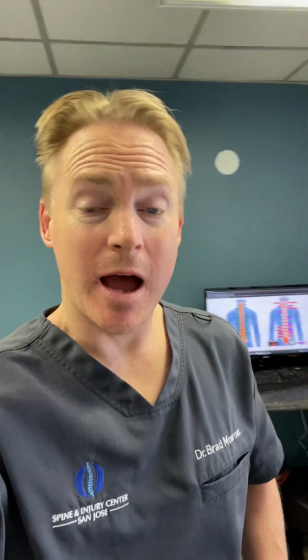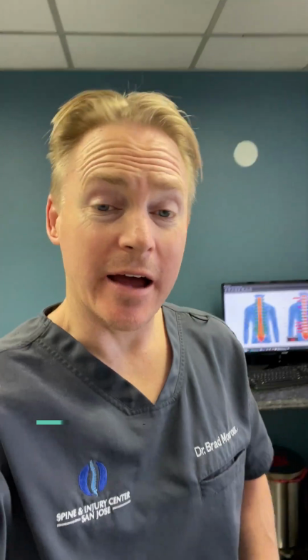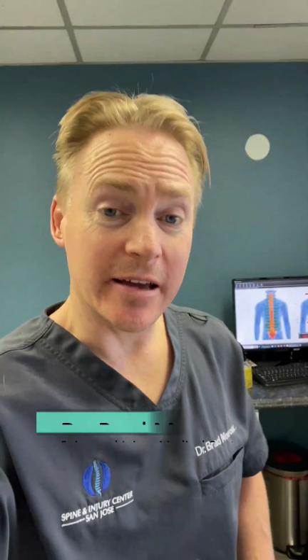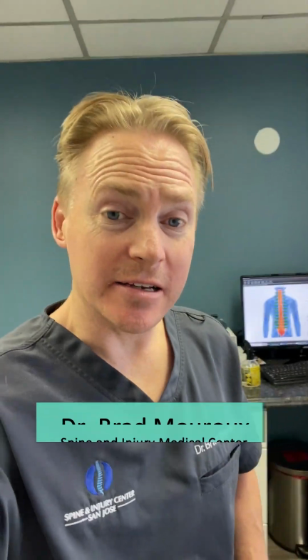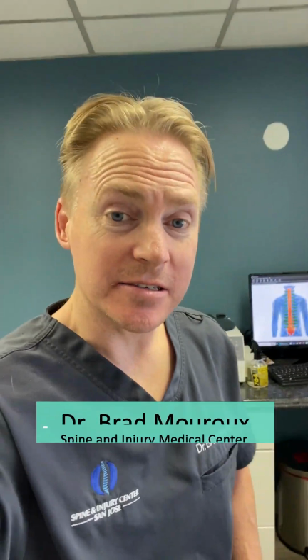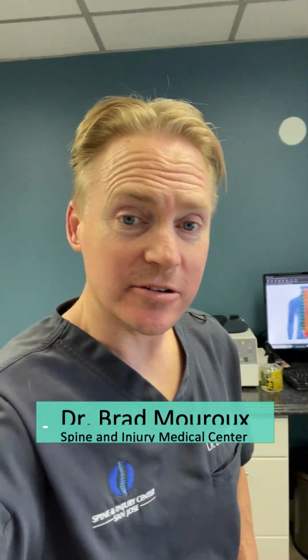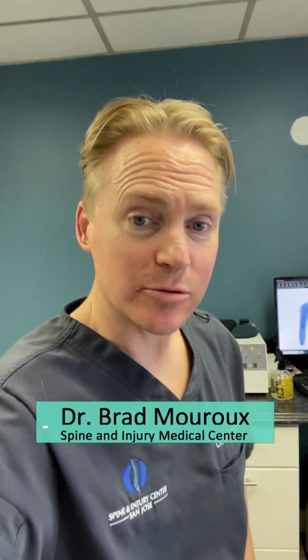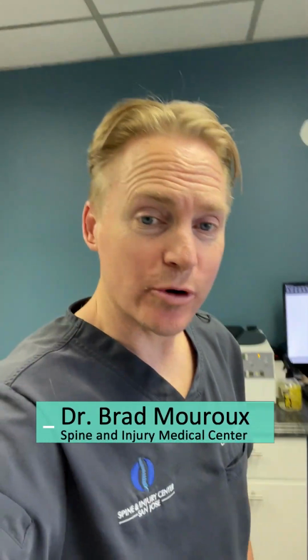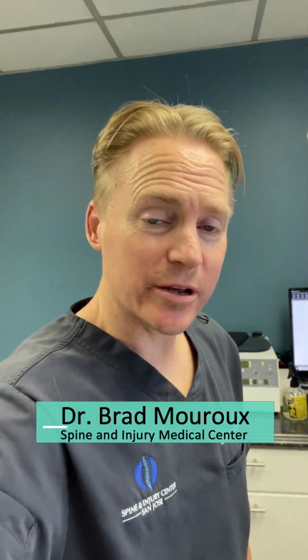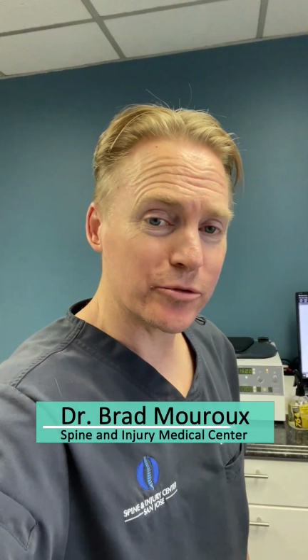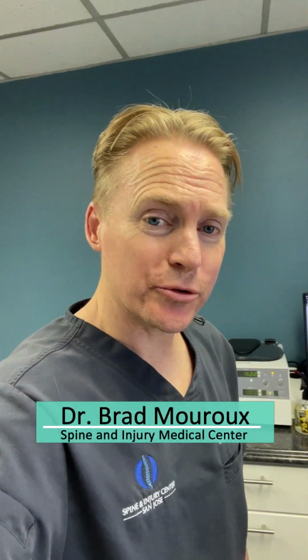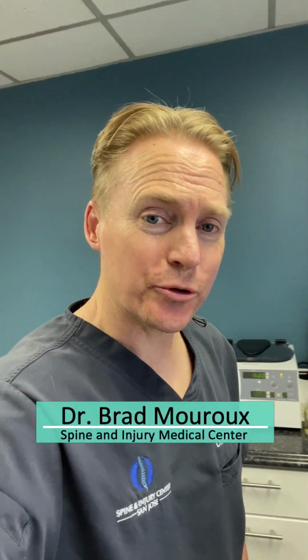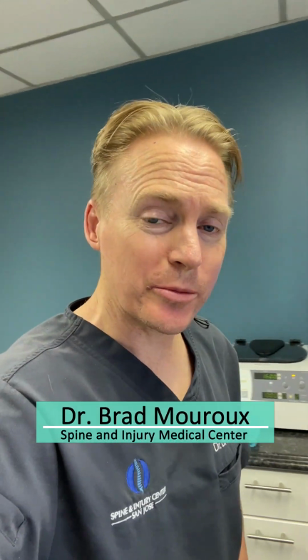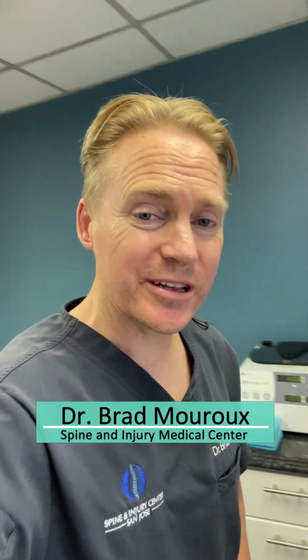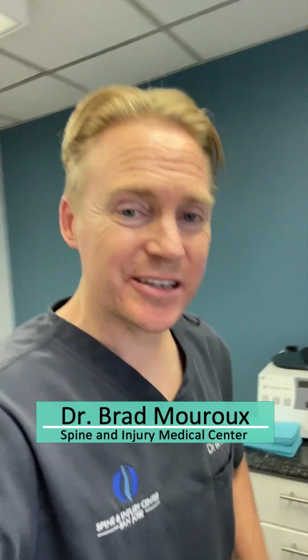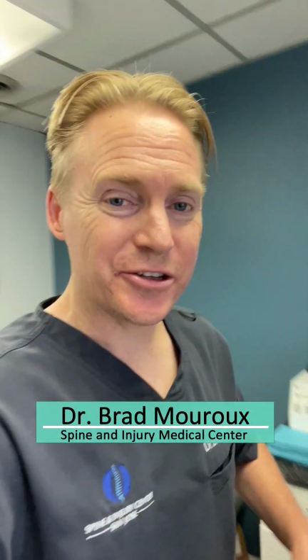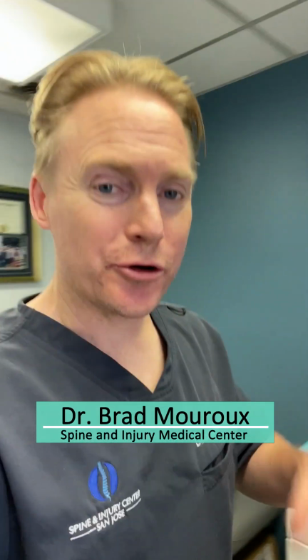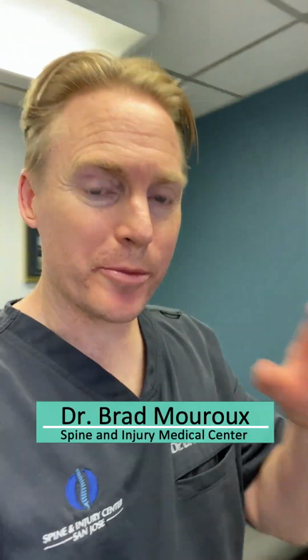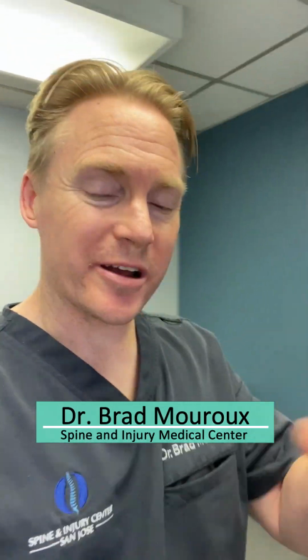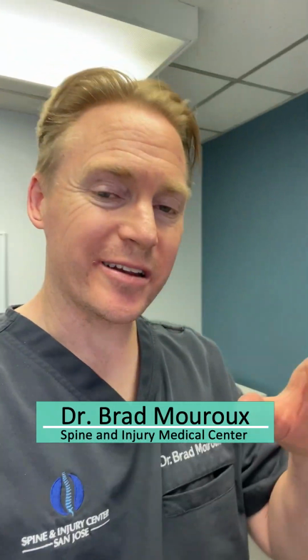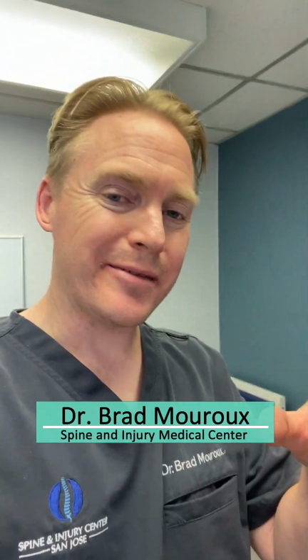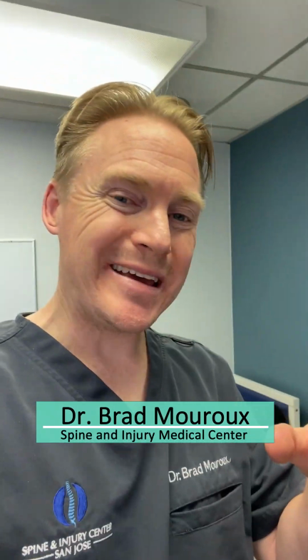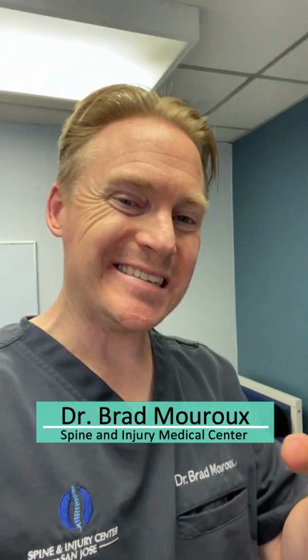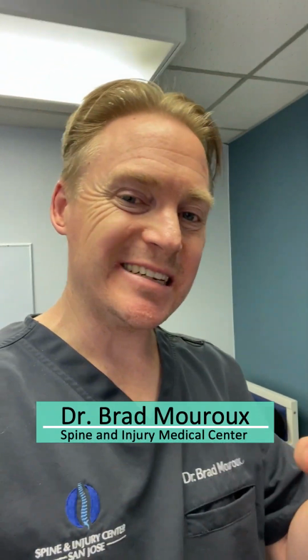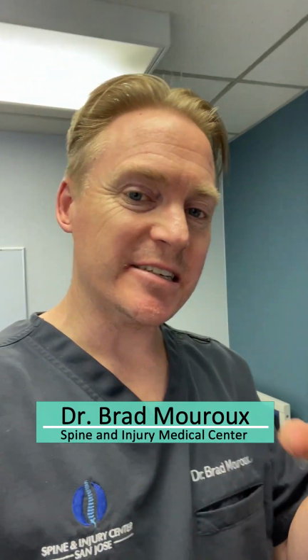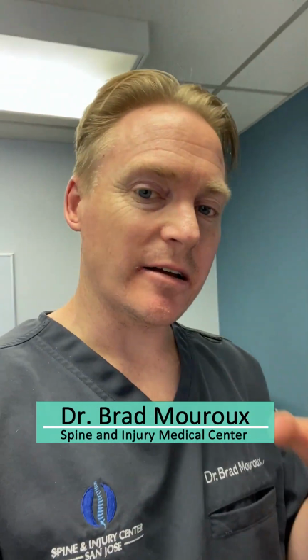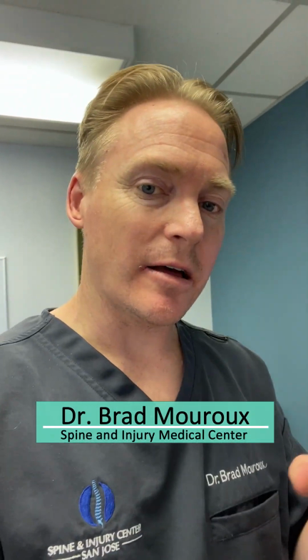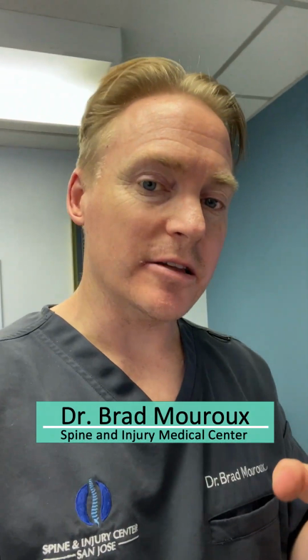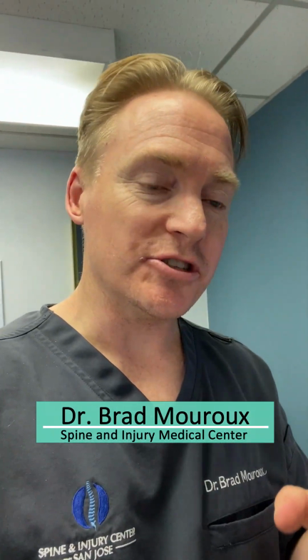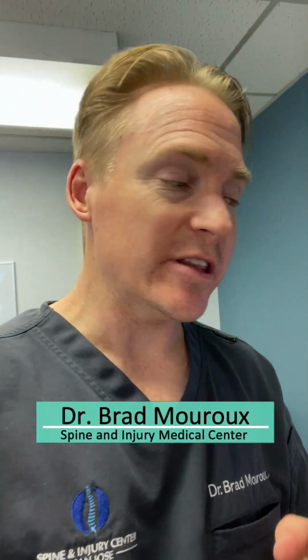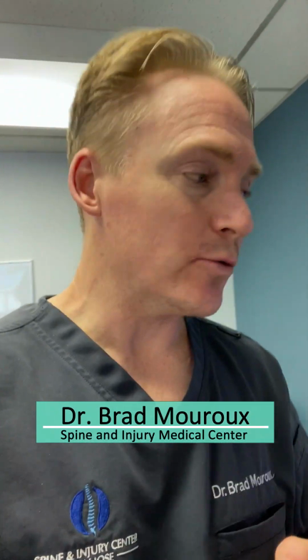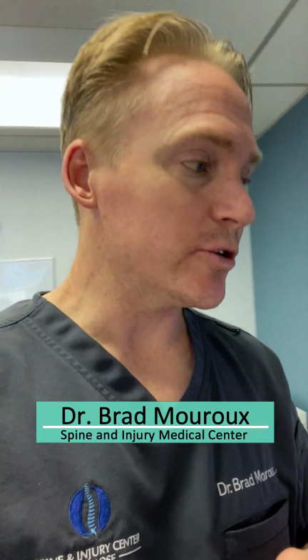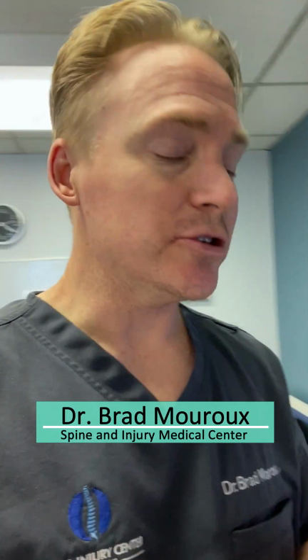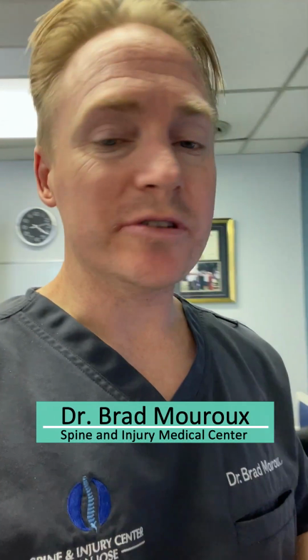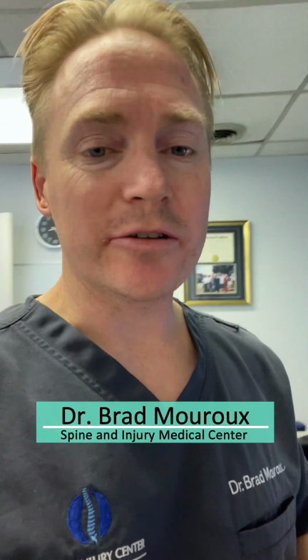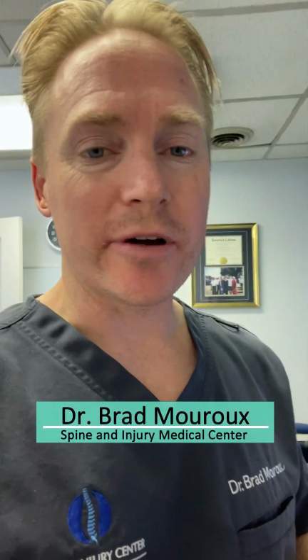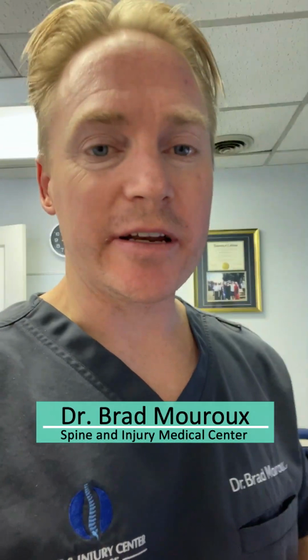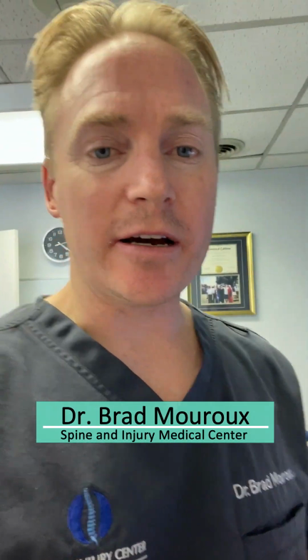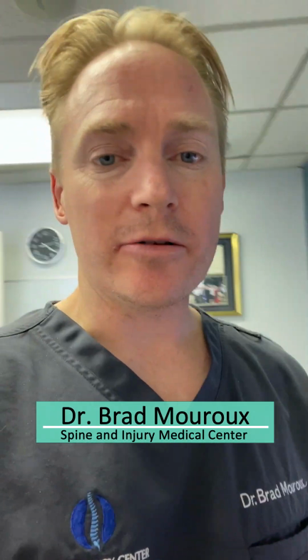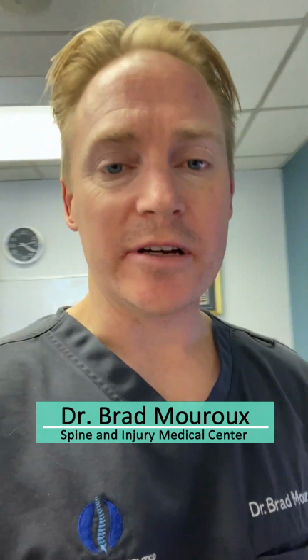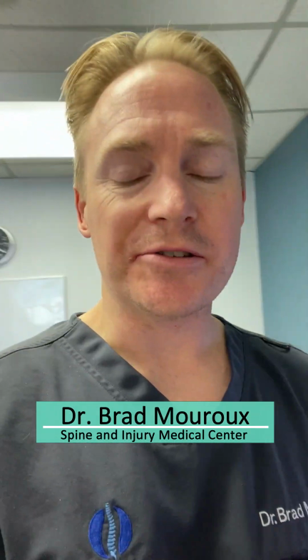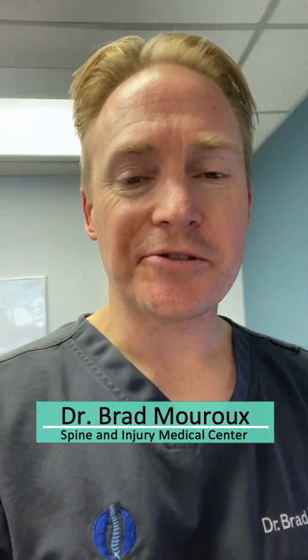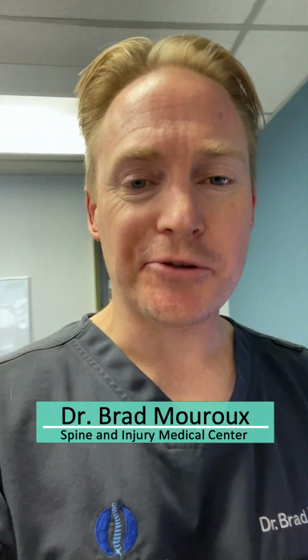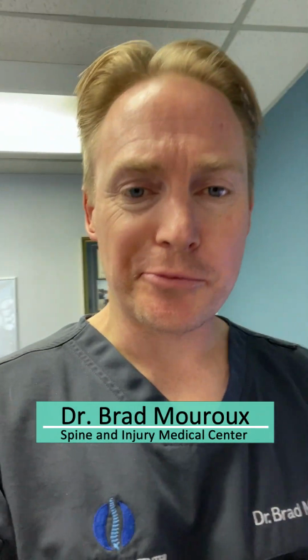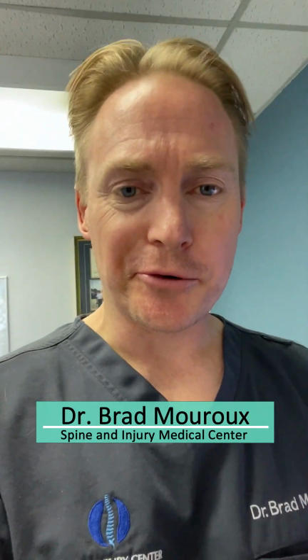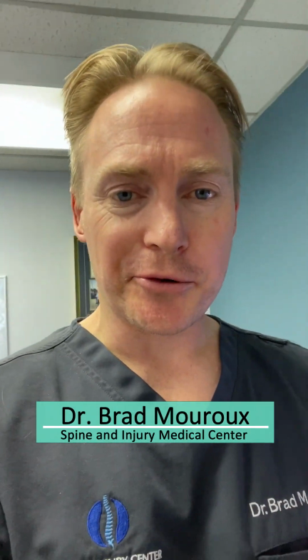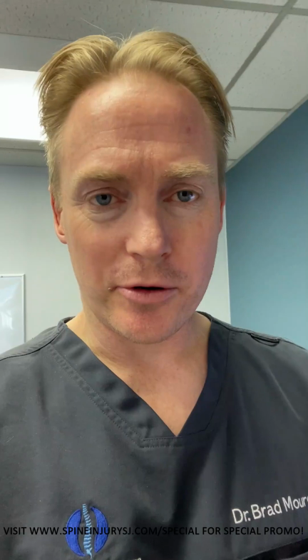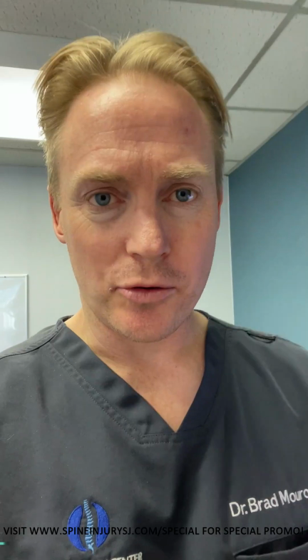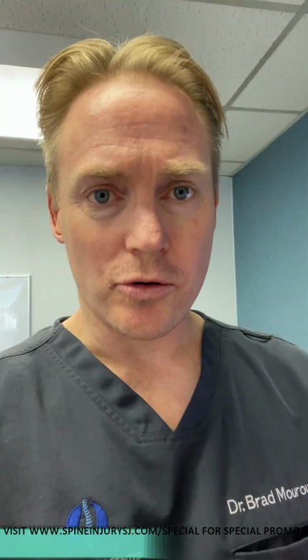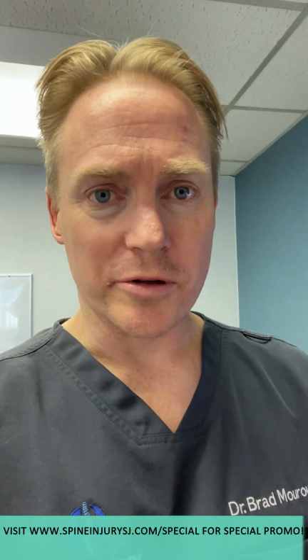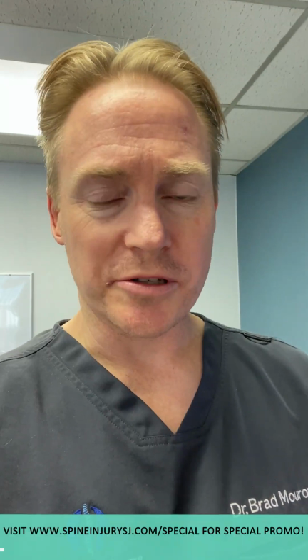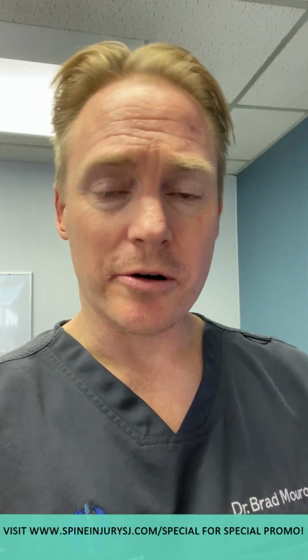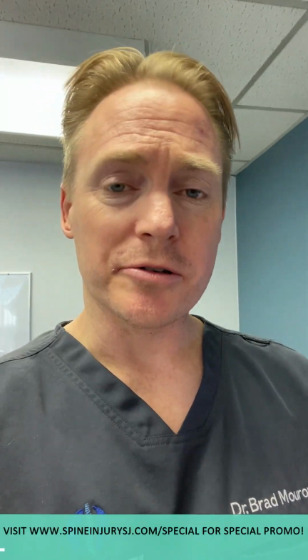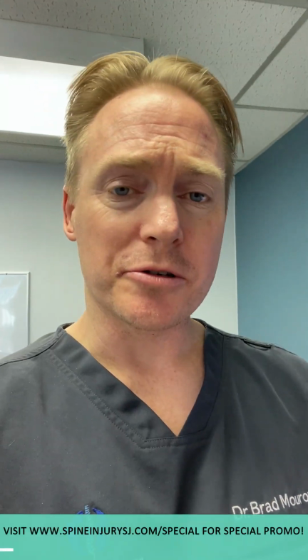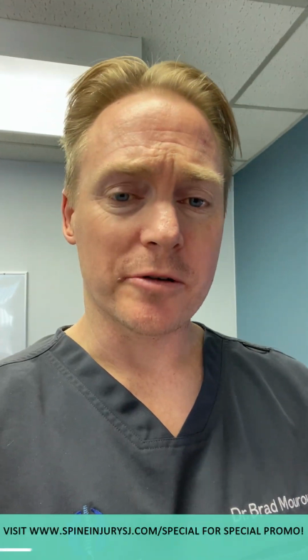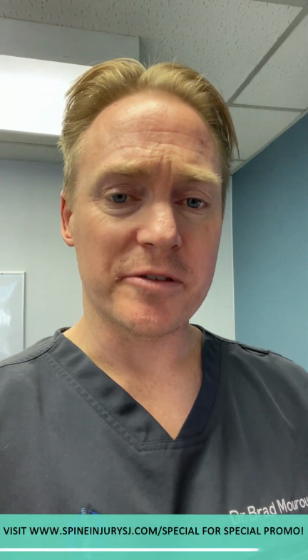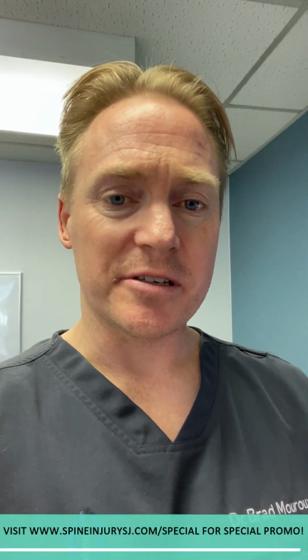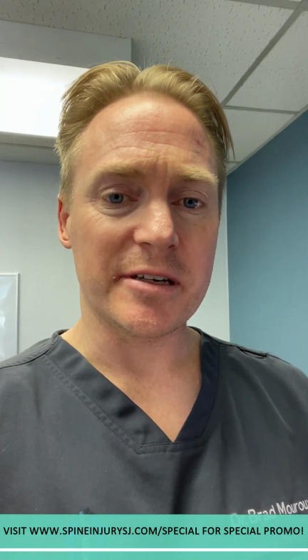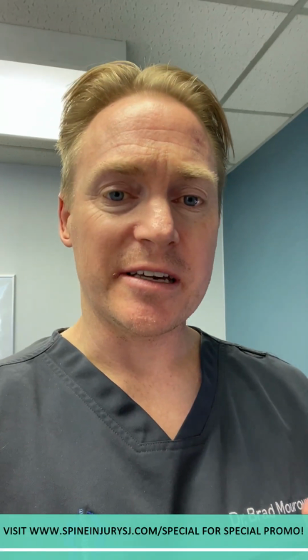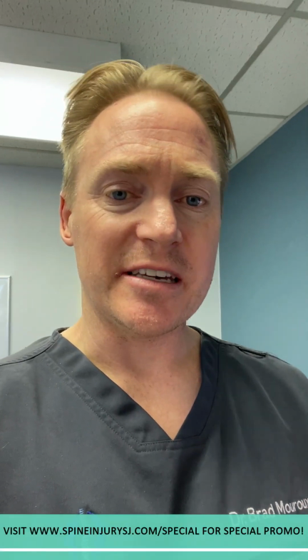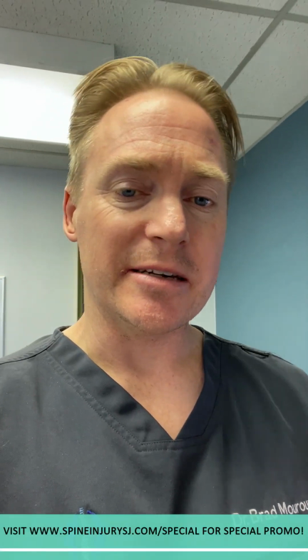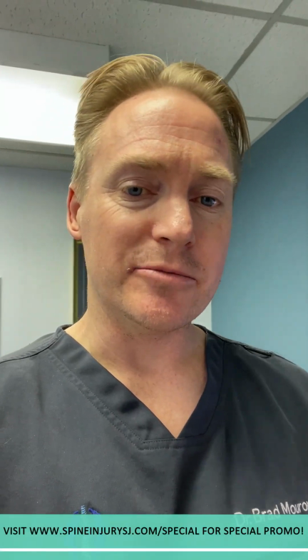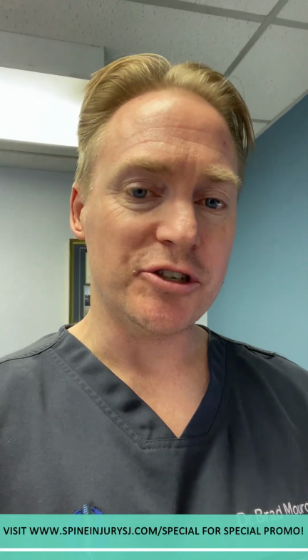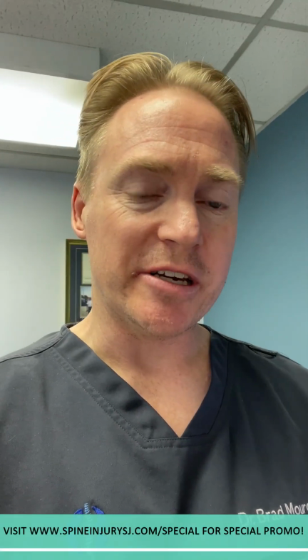Hi guys, Dr. Brad Maru. I'm going to let you know about an amazing technology that we're using right now. It's super cool. It's called Surface EMG.